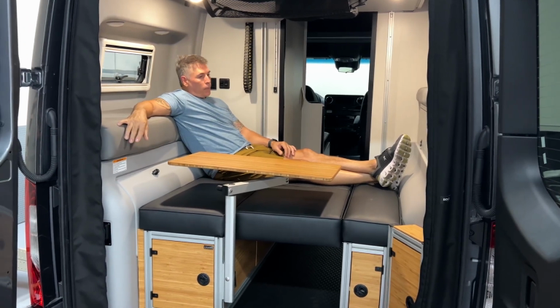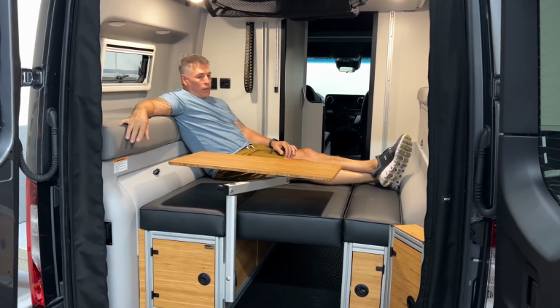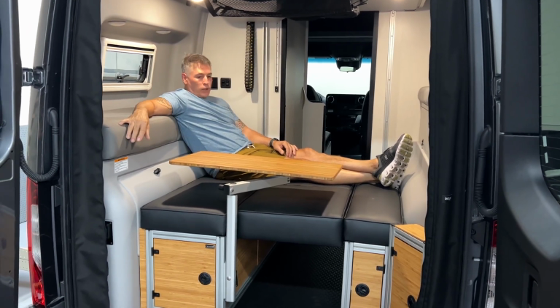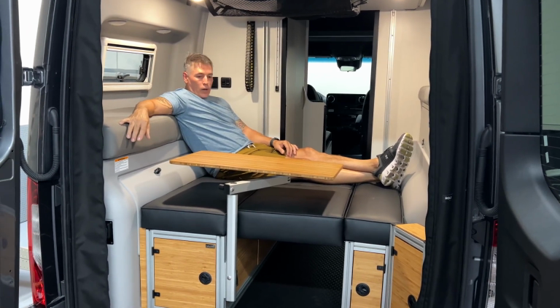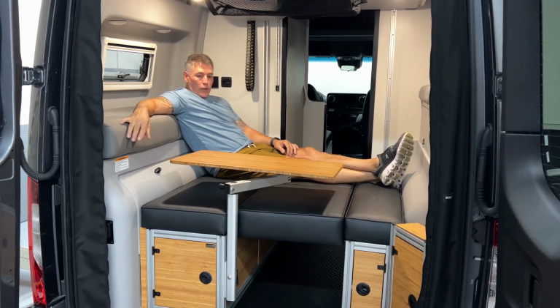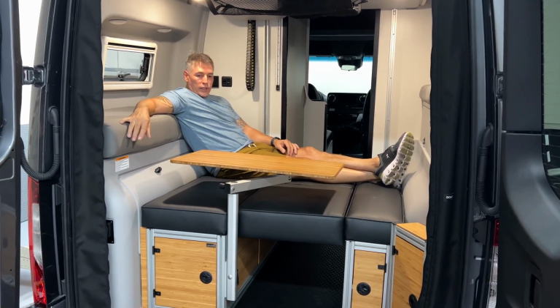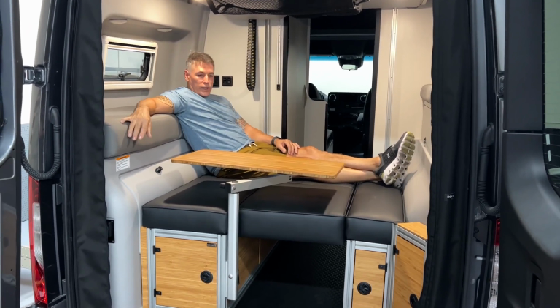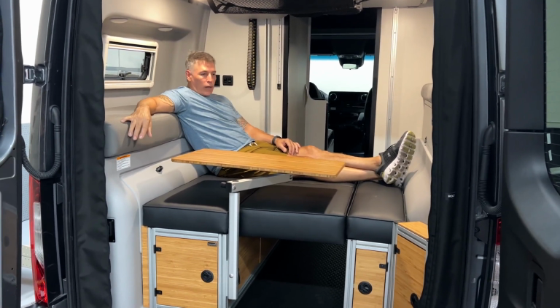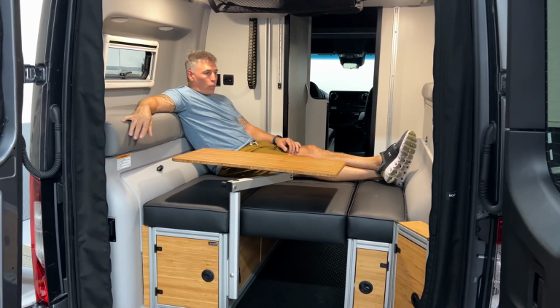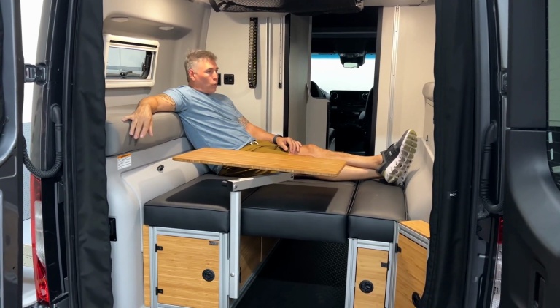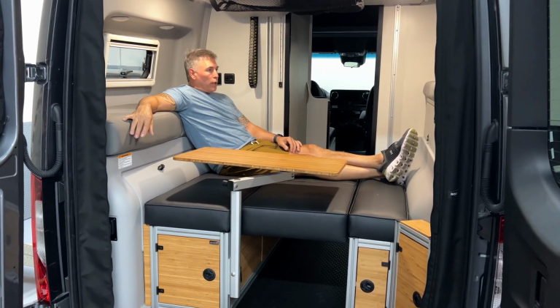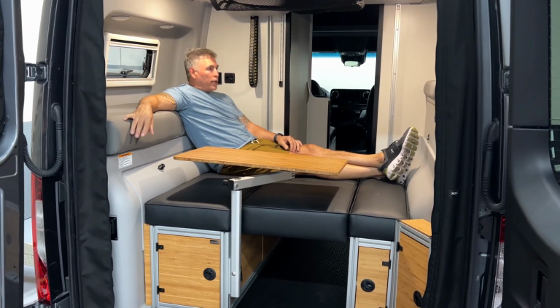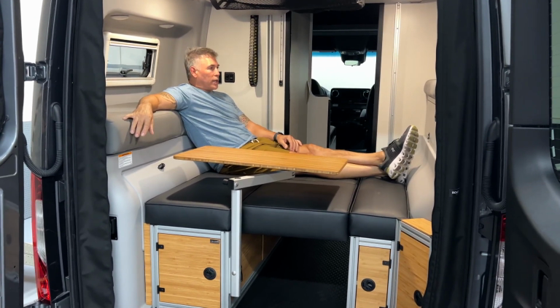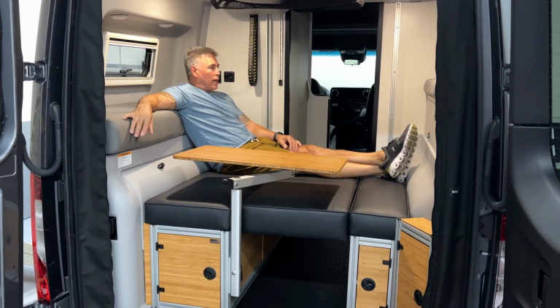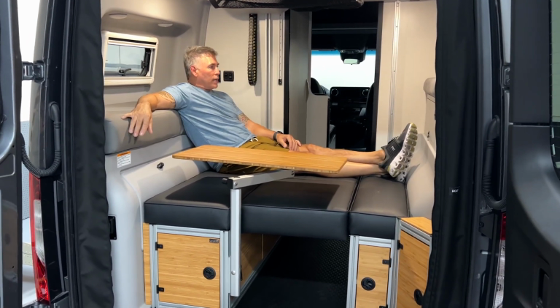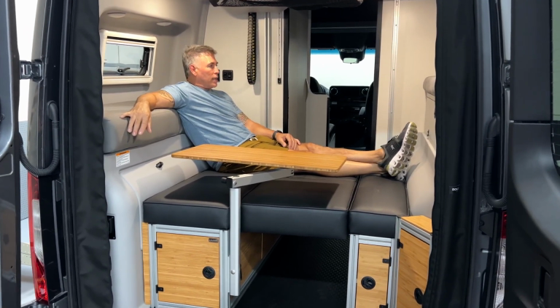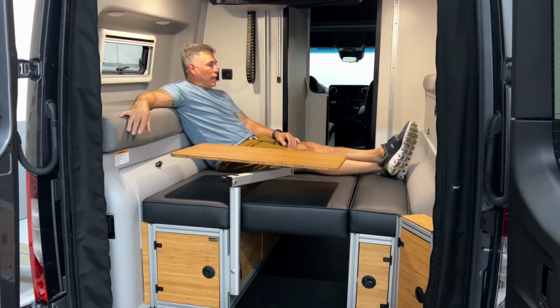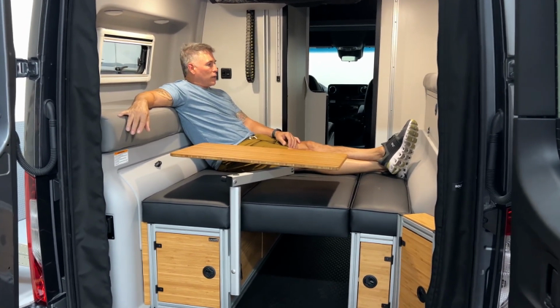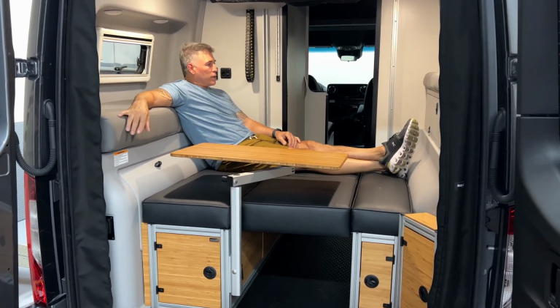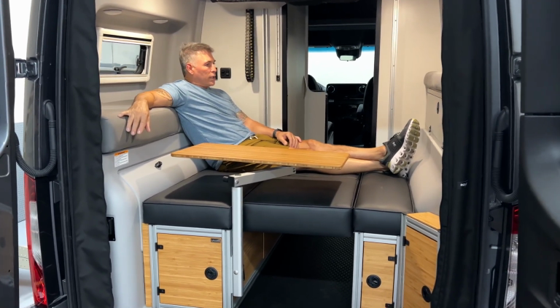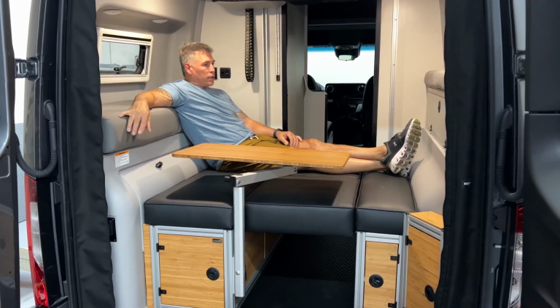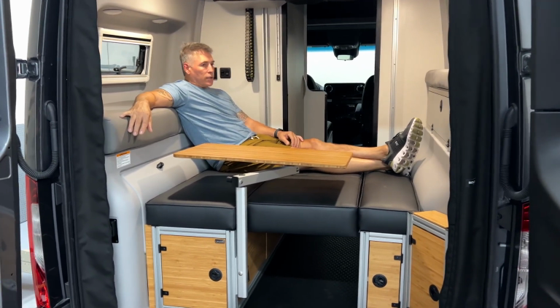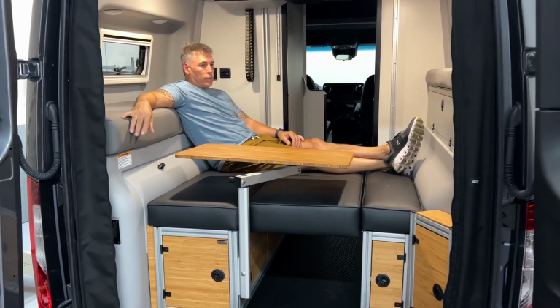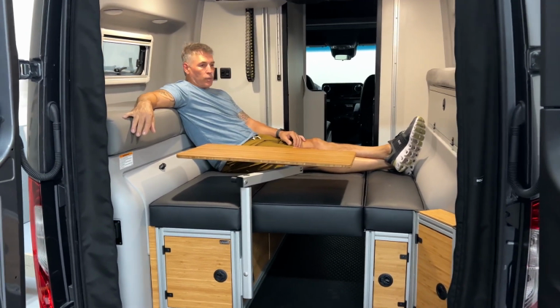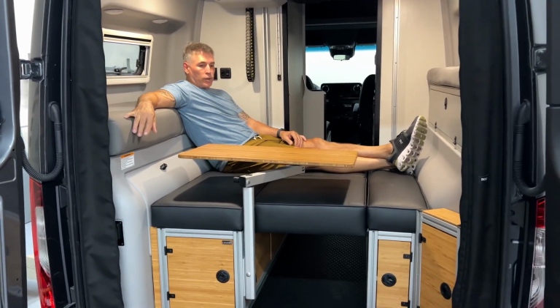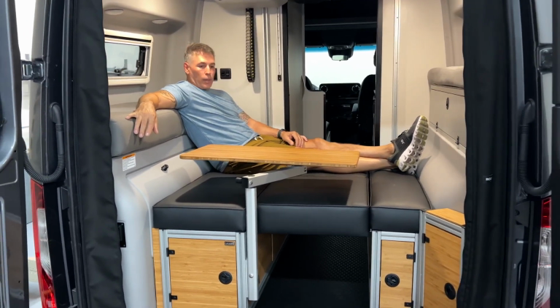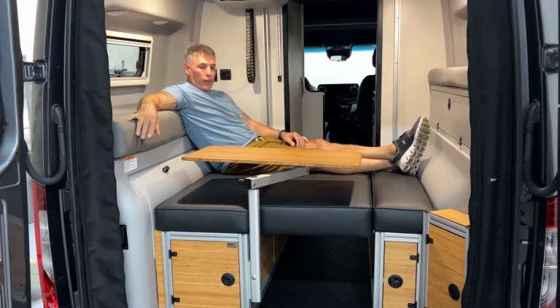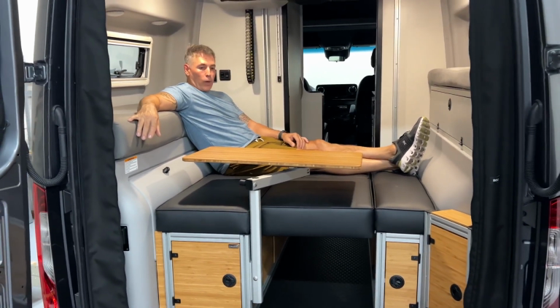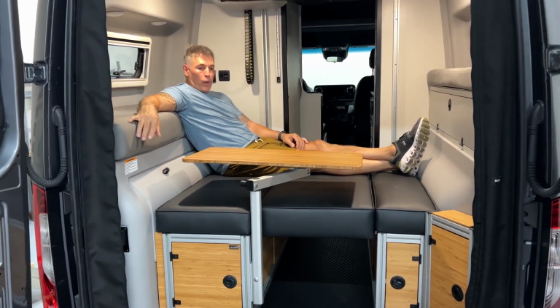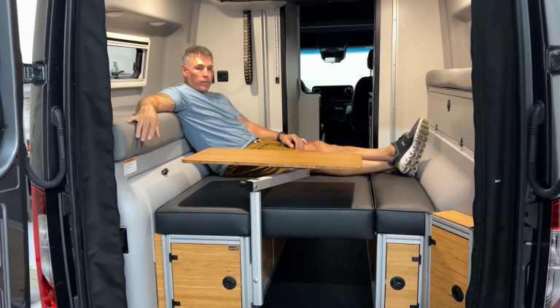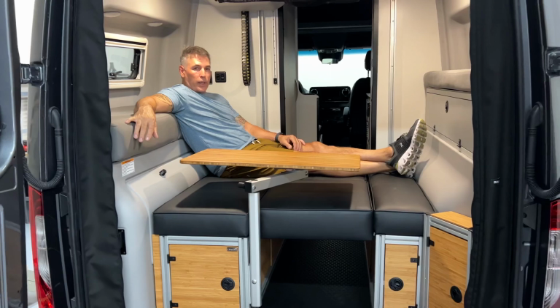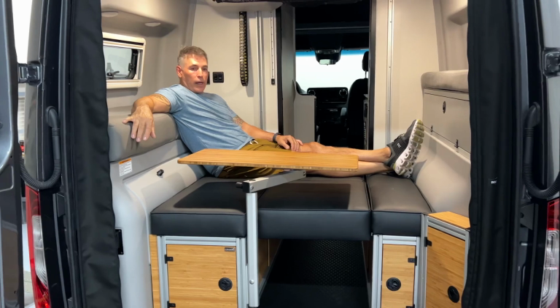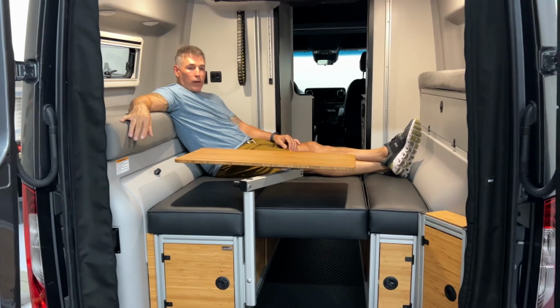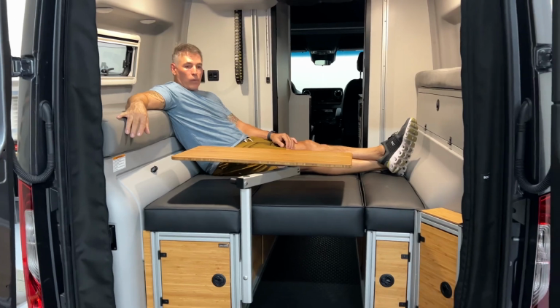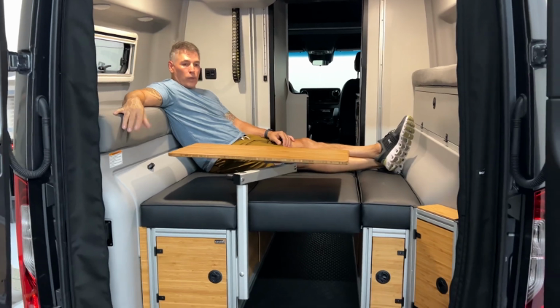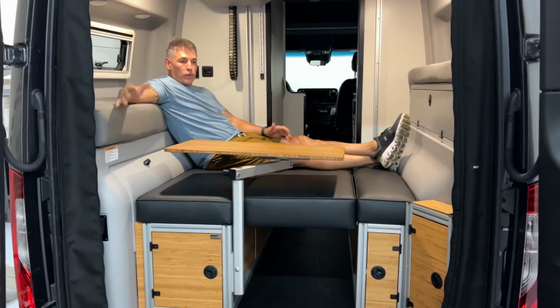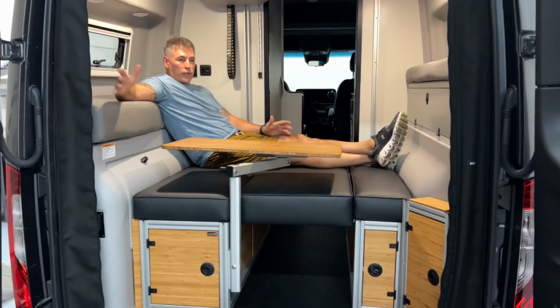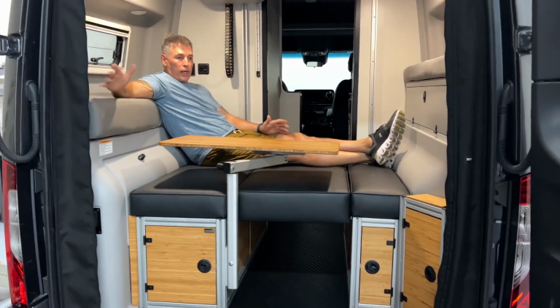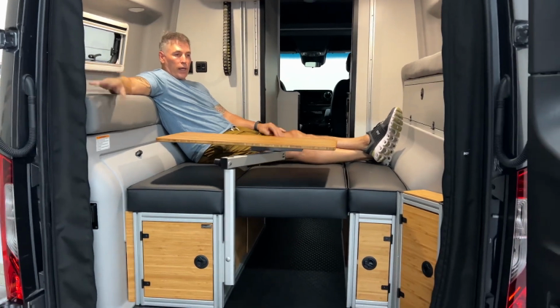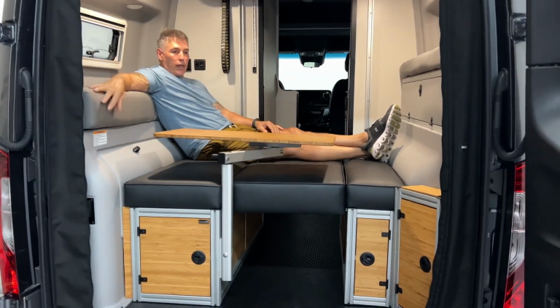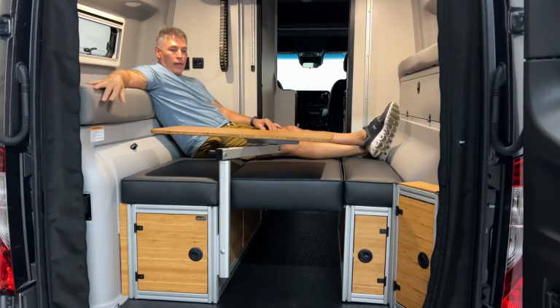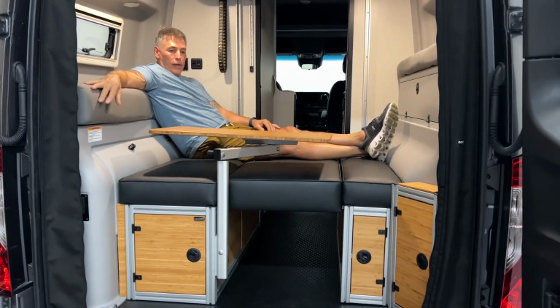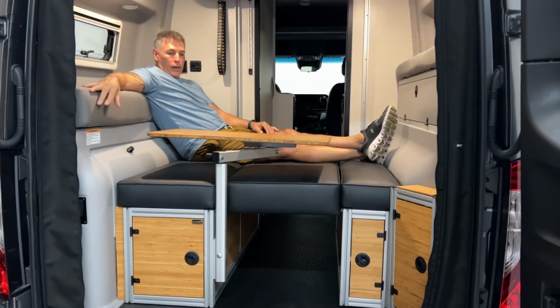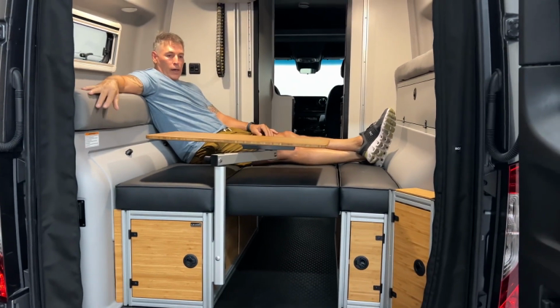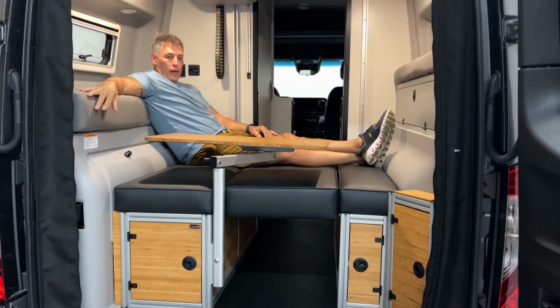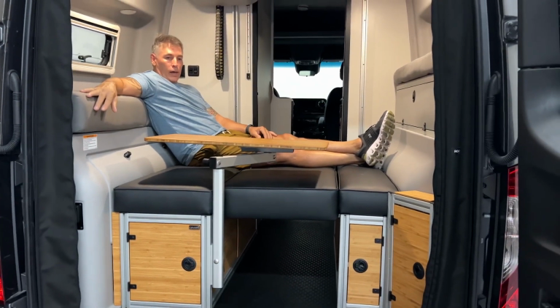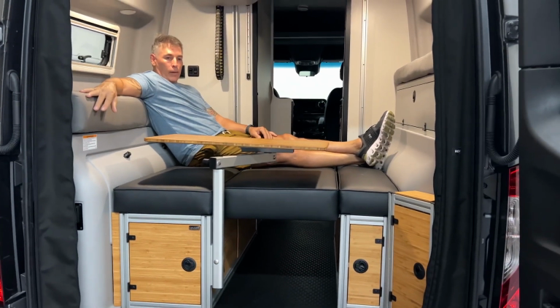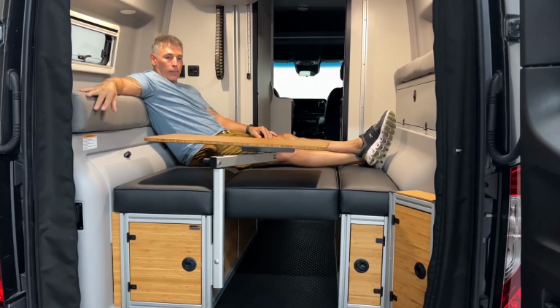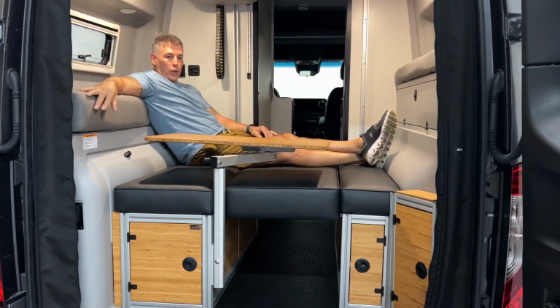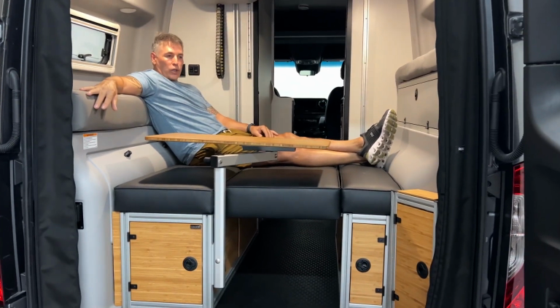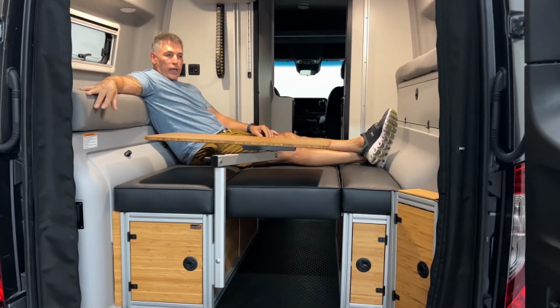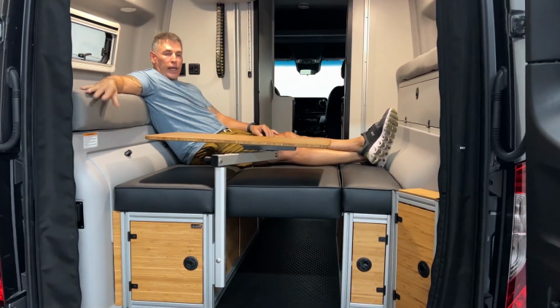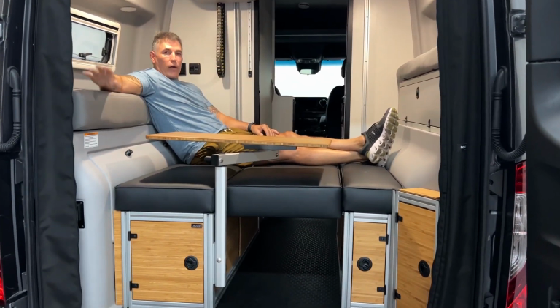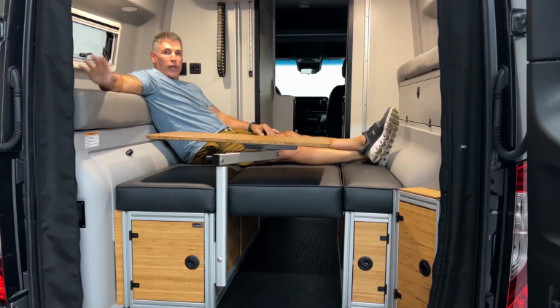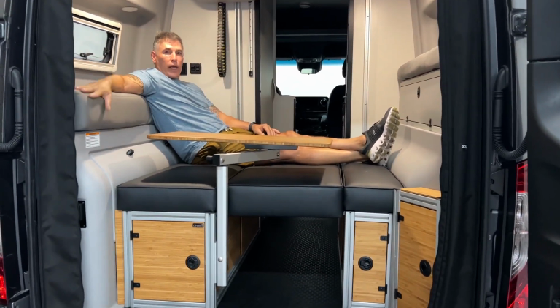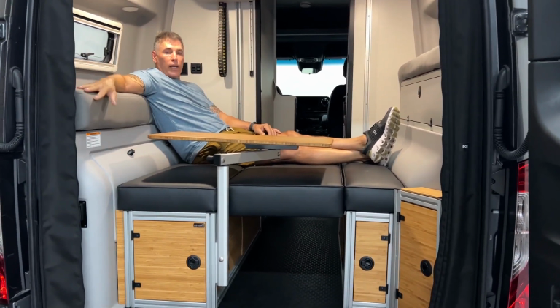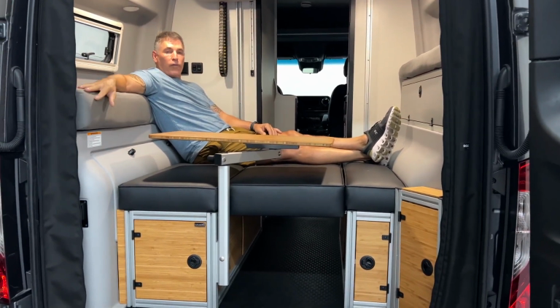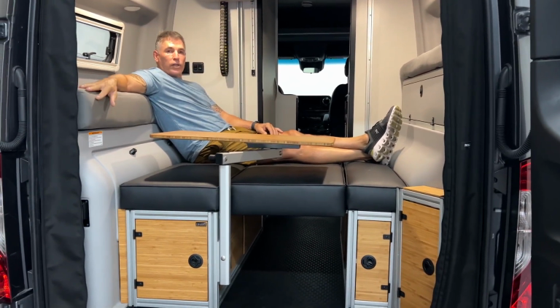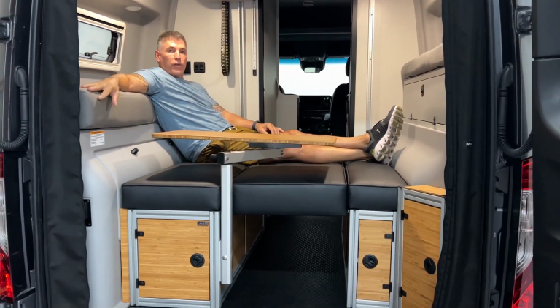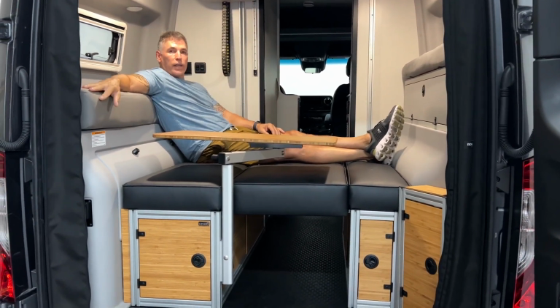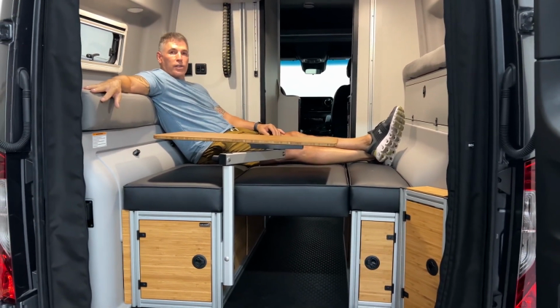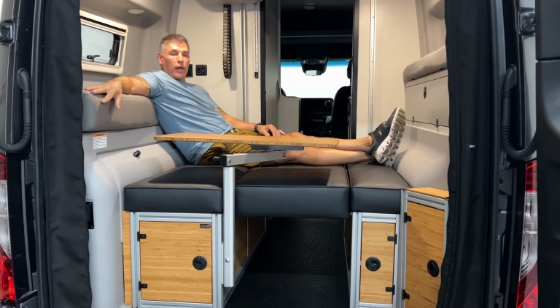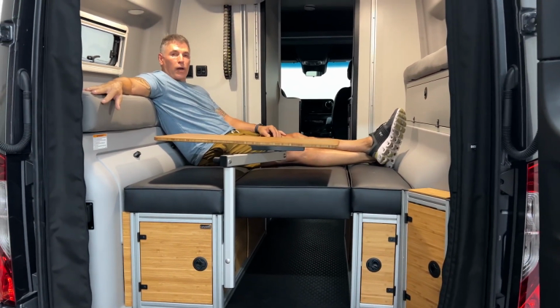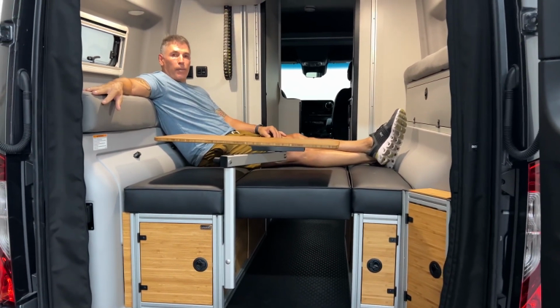So this is it. We're really excited to announce this. It's up on the website — go check it out at candyadventurevans.com.